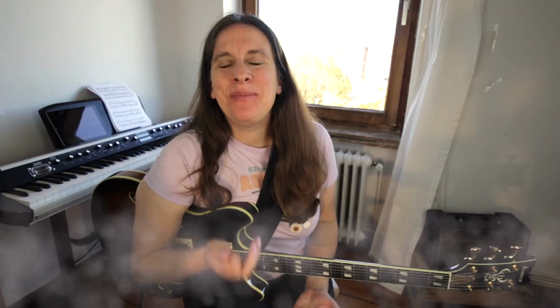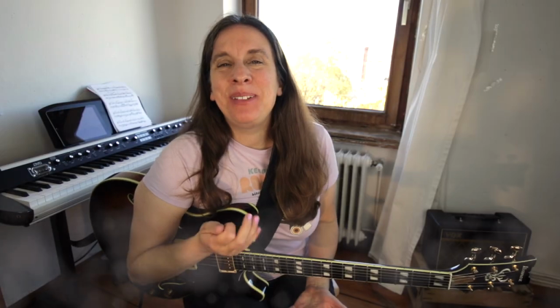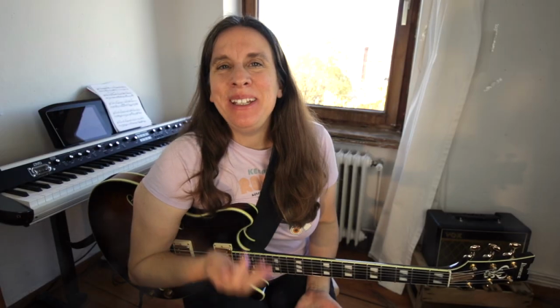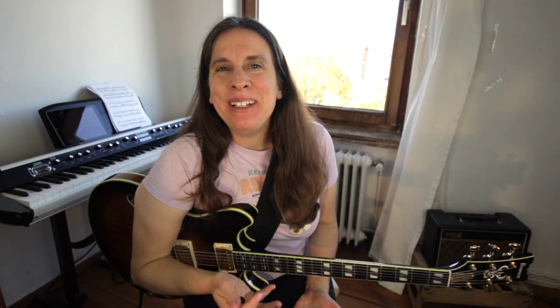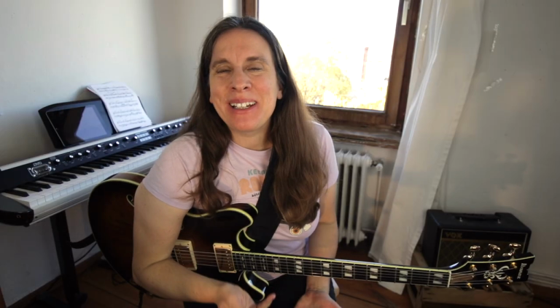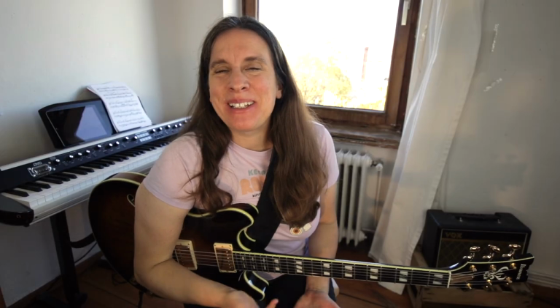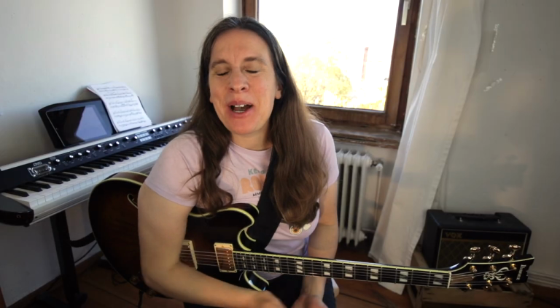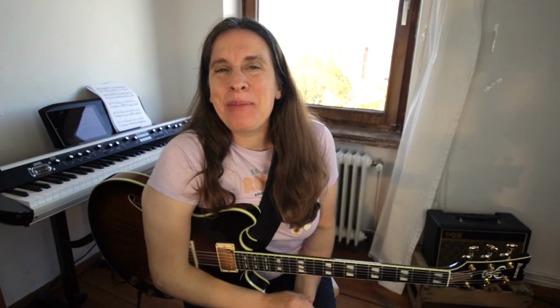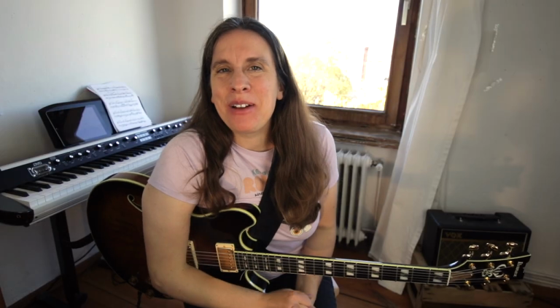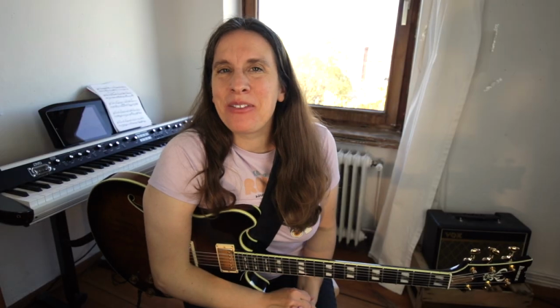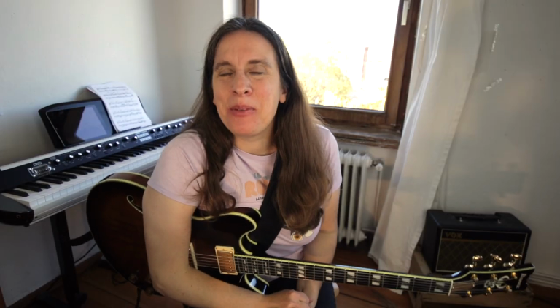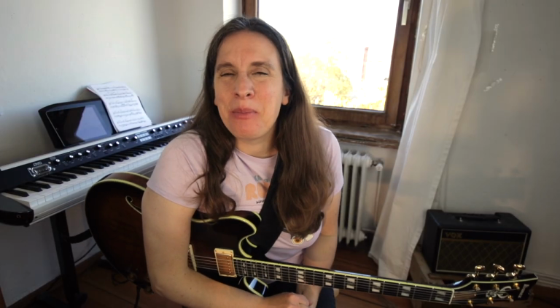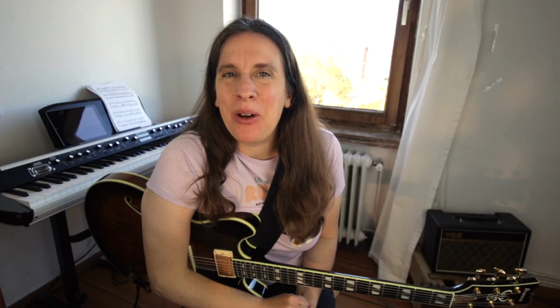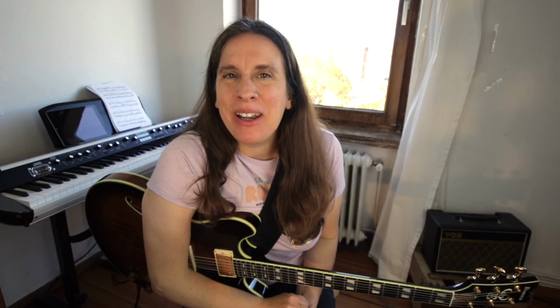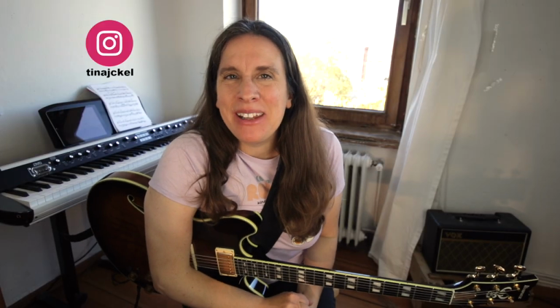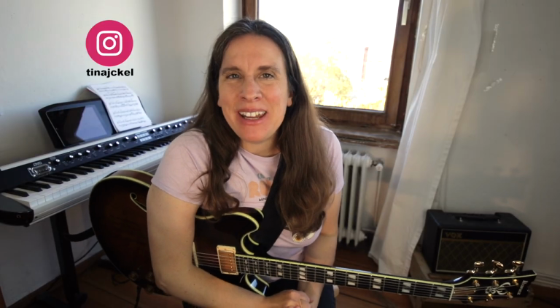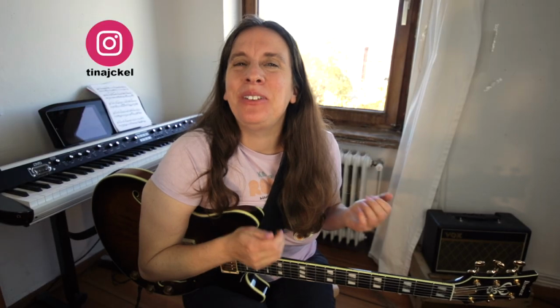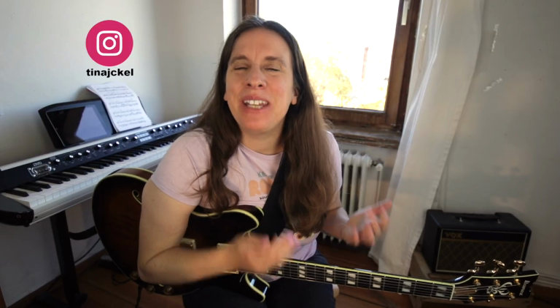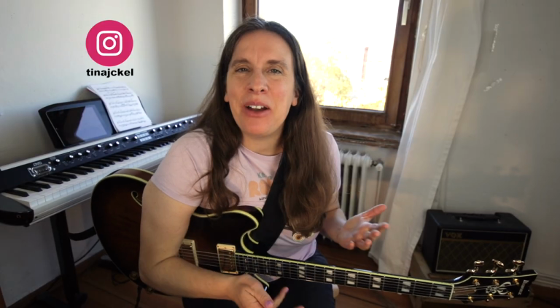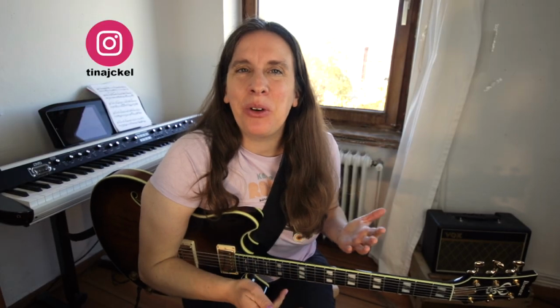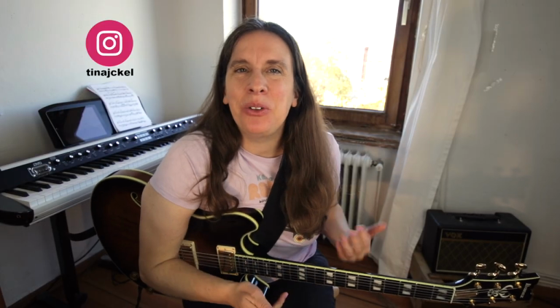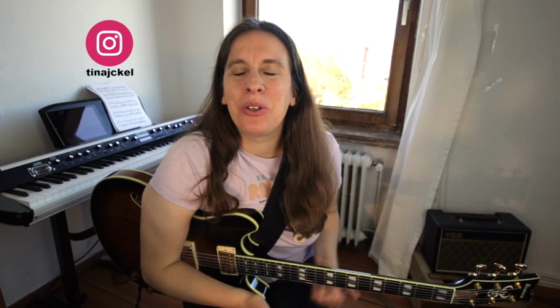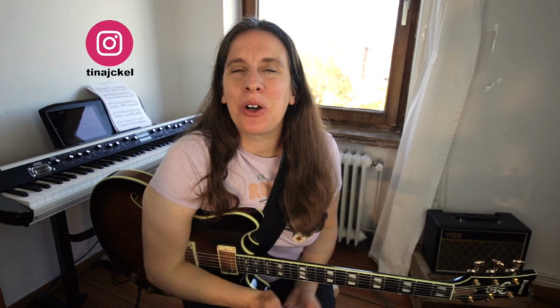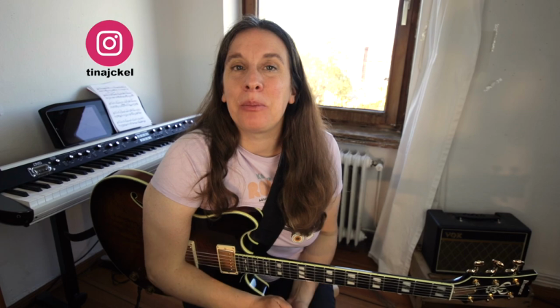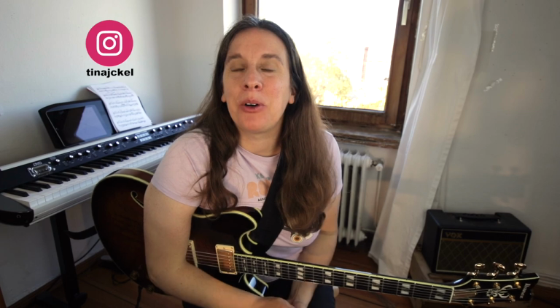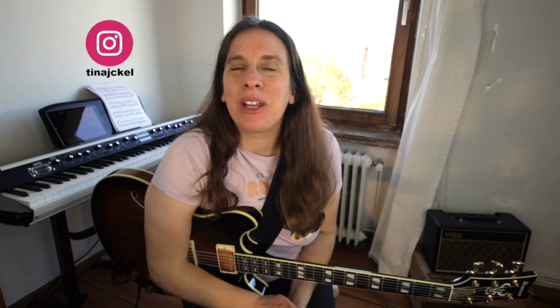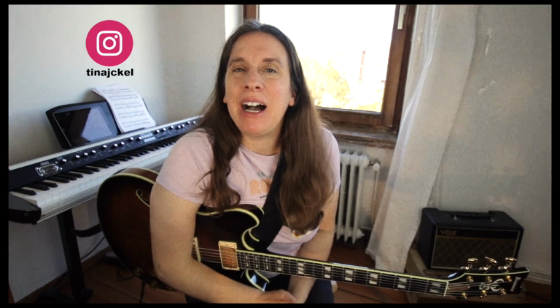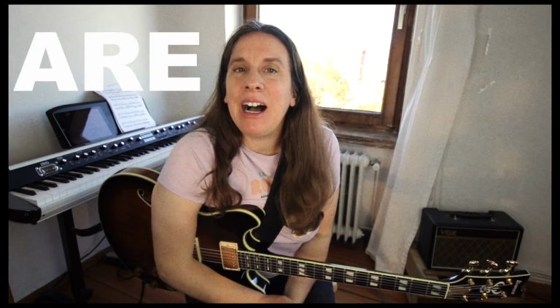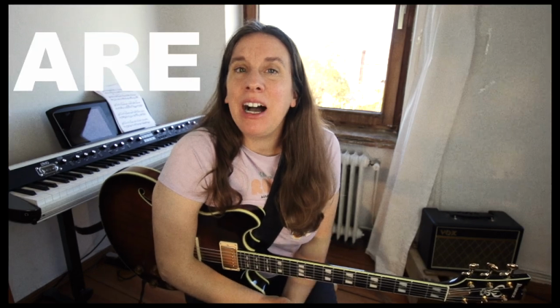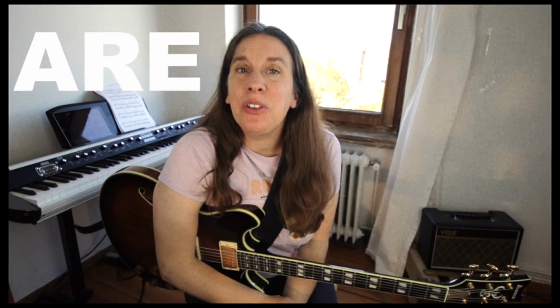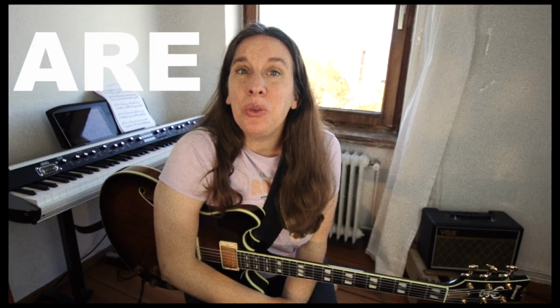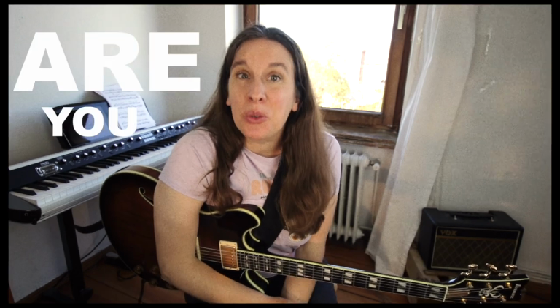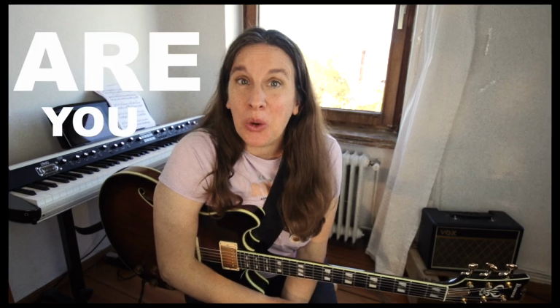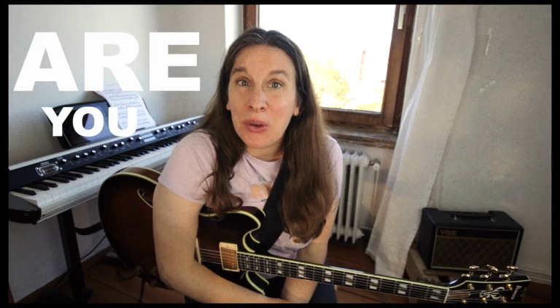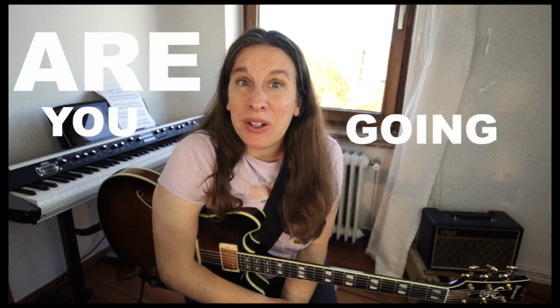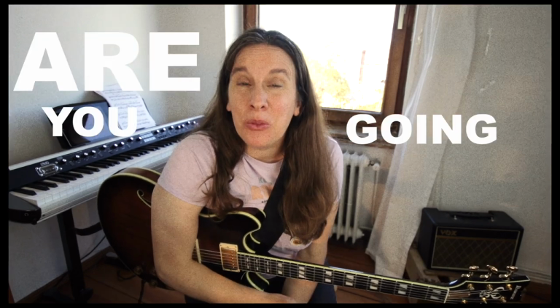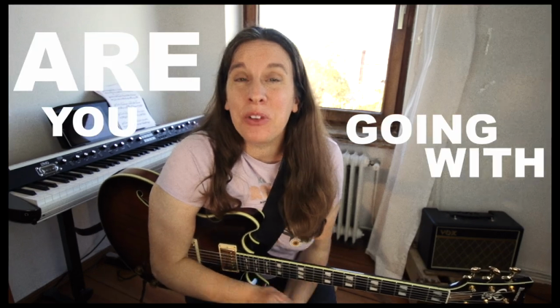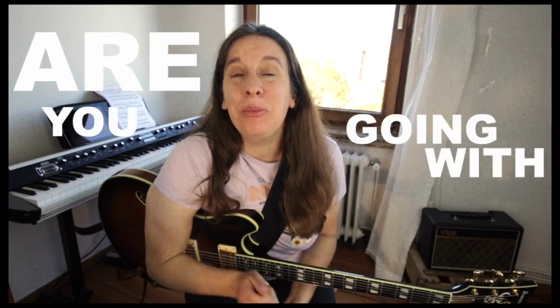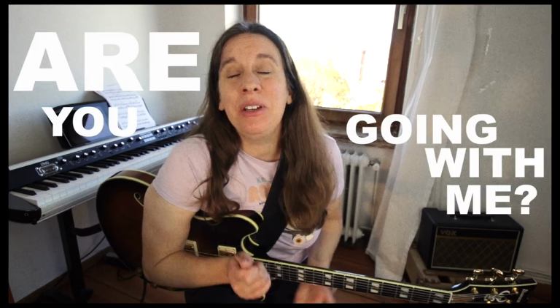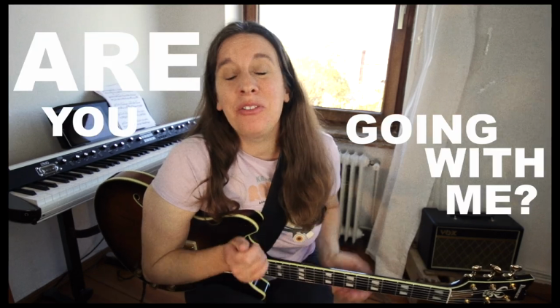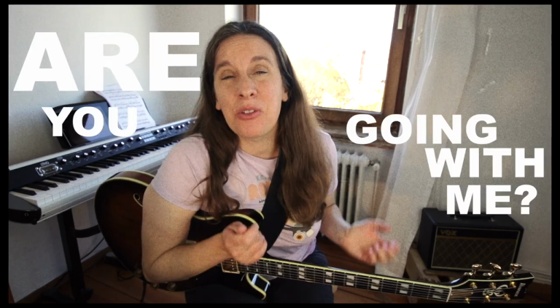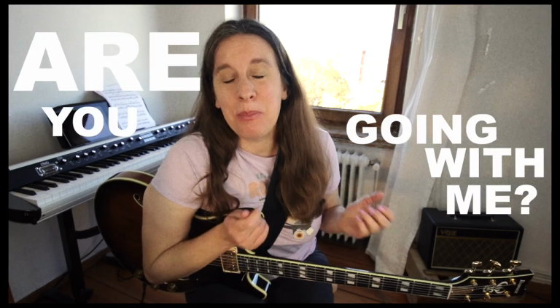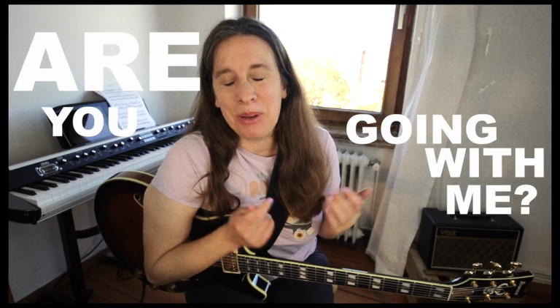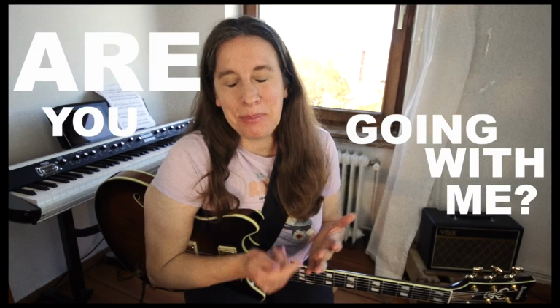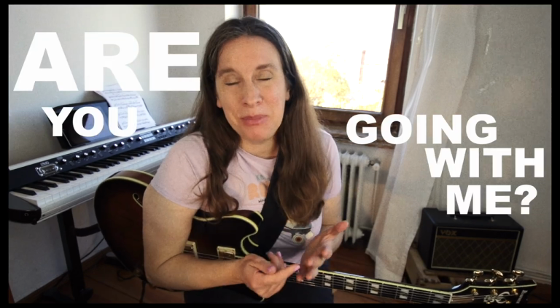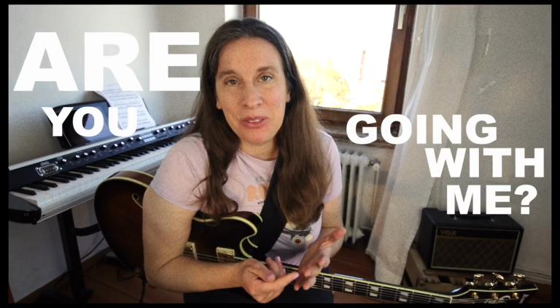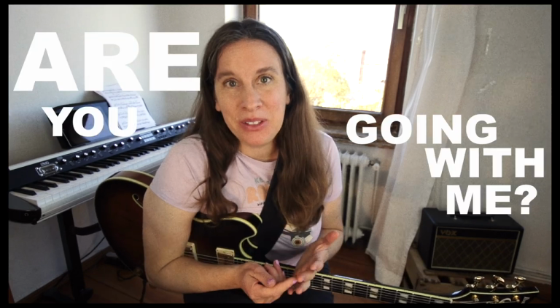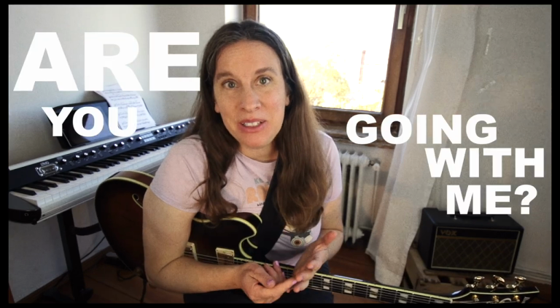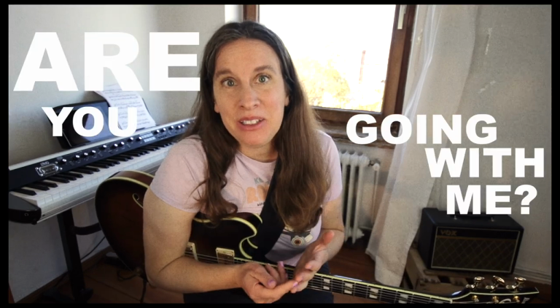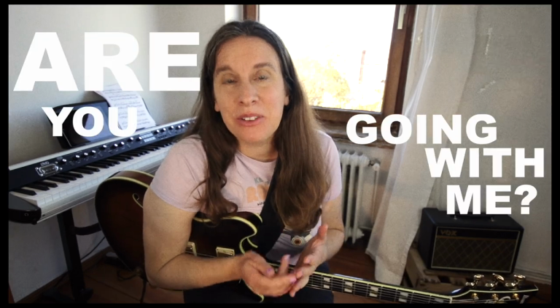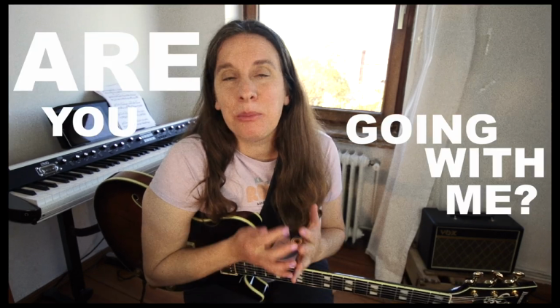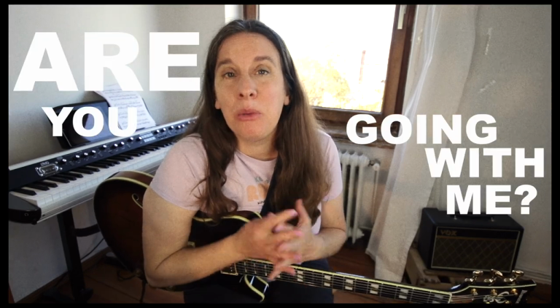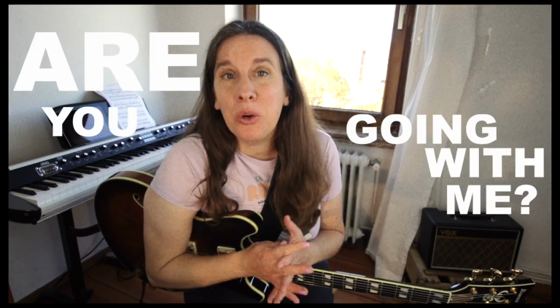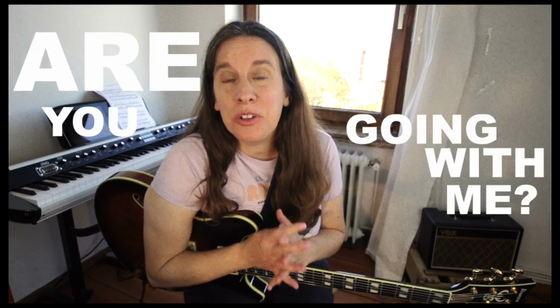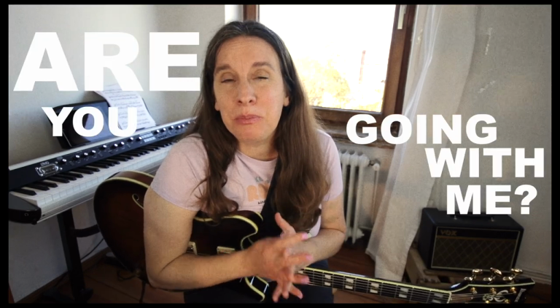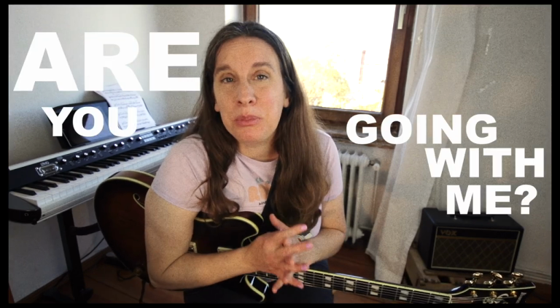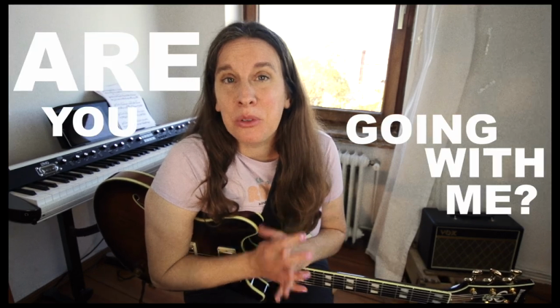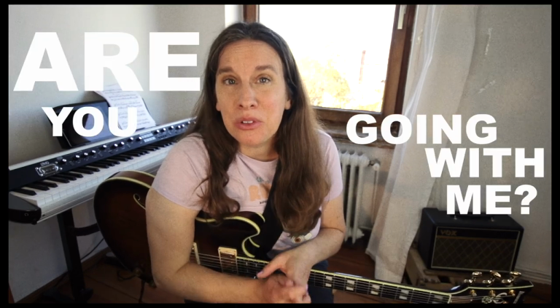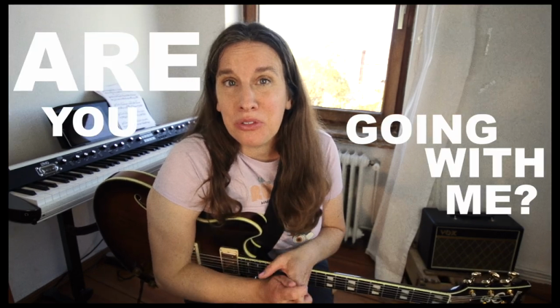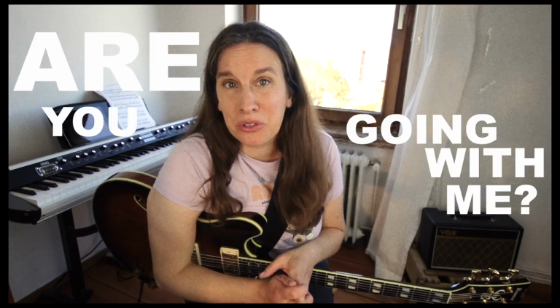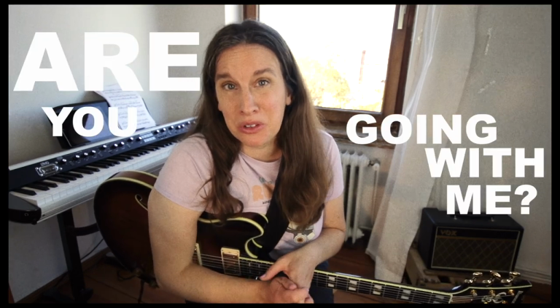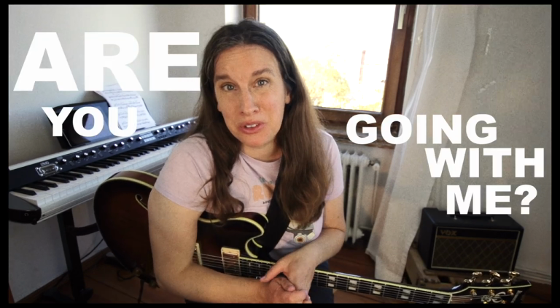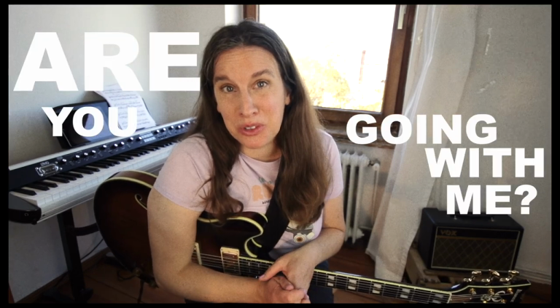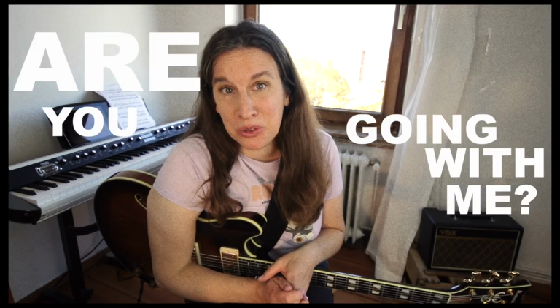I'm Tina, a guitar player from Berlin. Today I want to talk about 'Are You Going With Me' from Pat Metheny — the most beautiful tune.